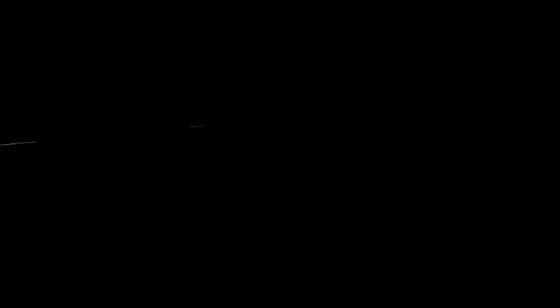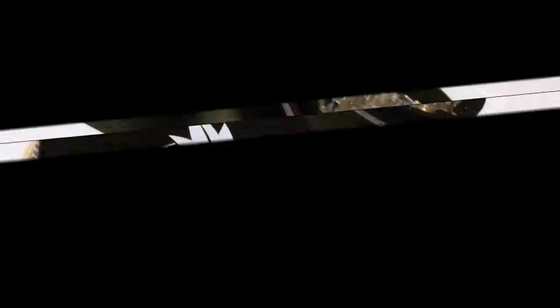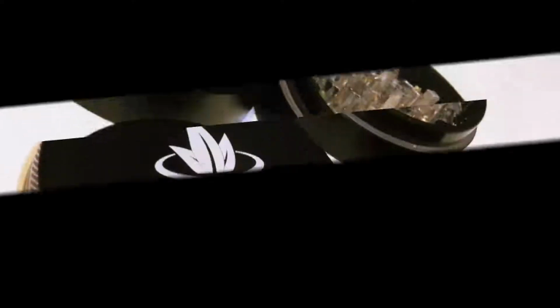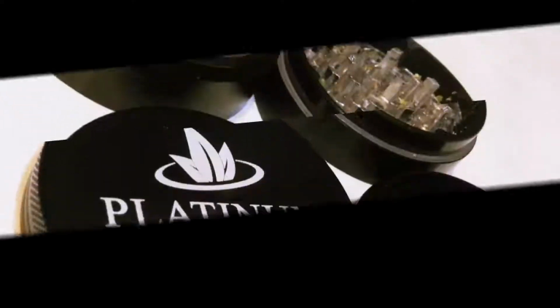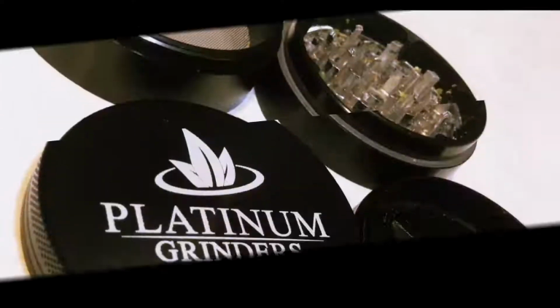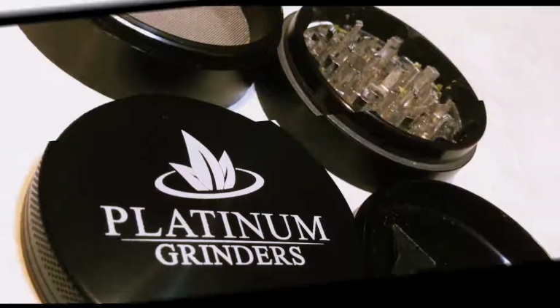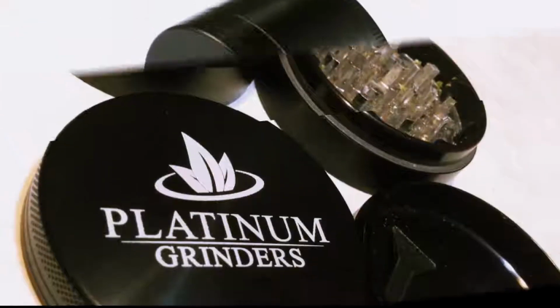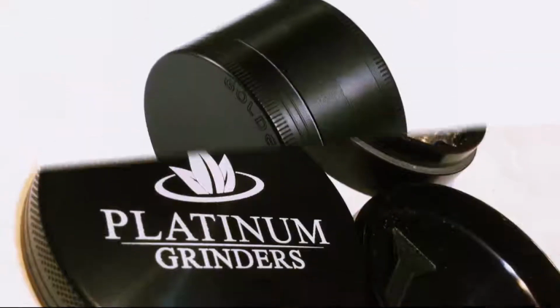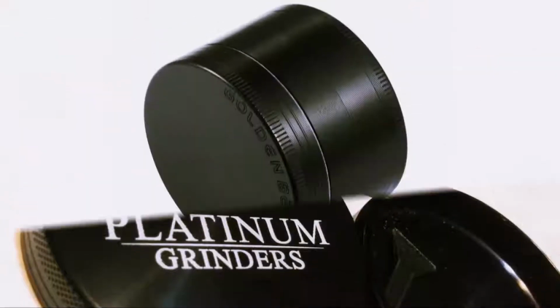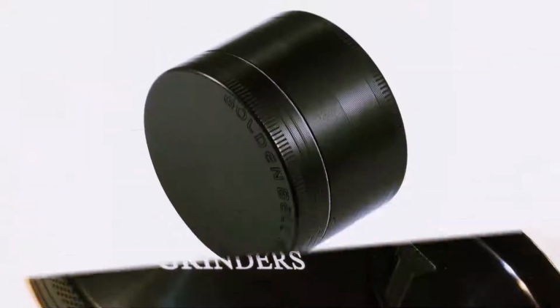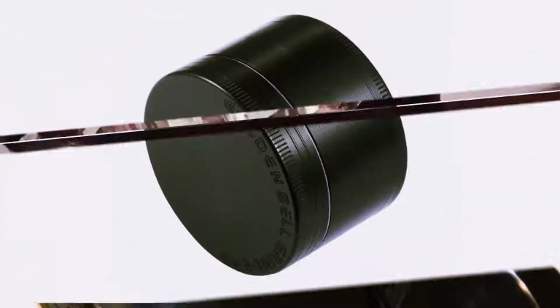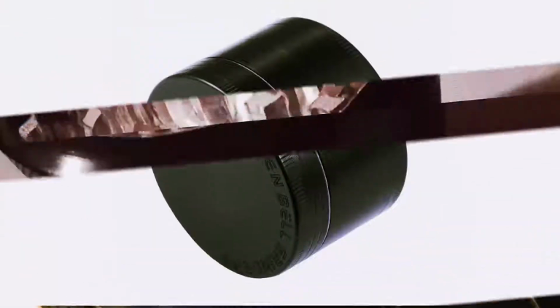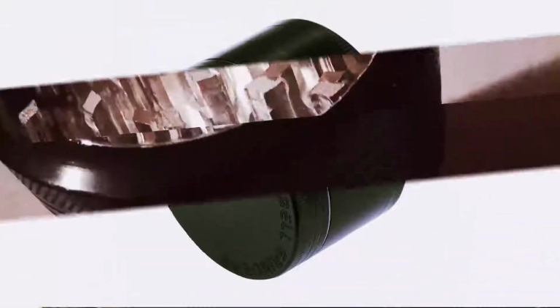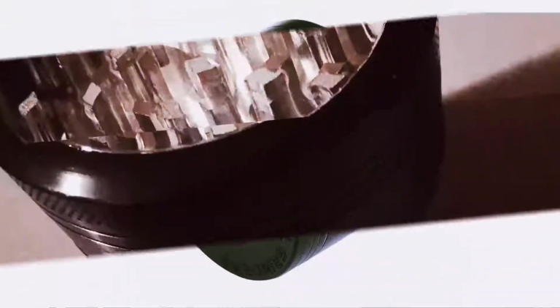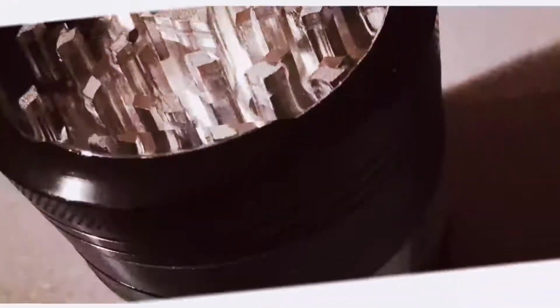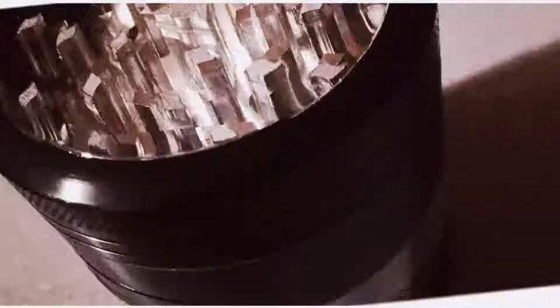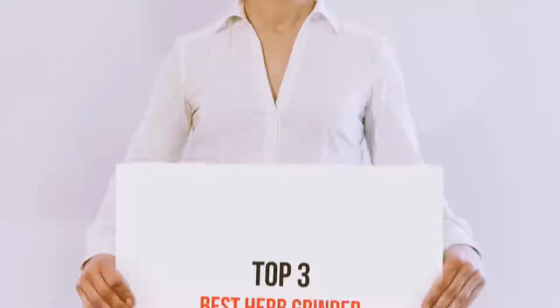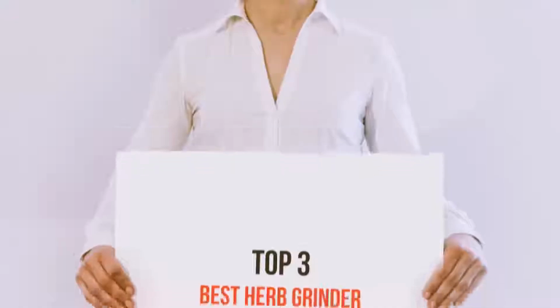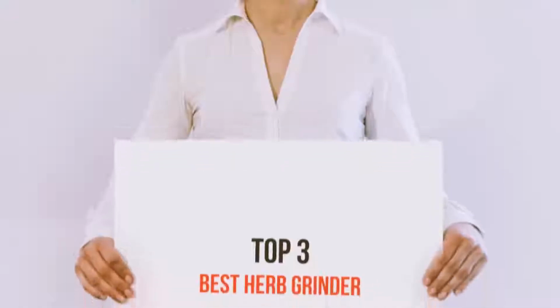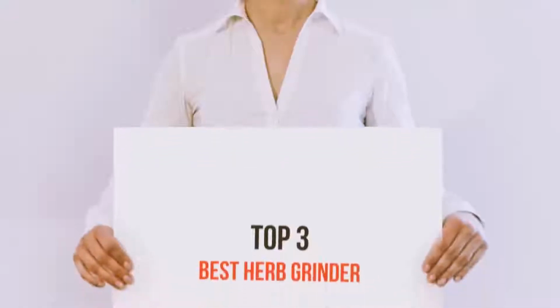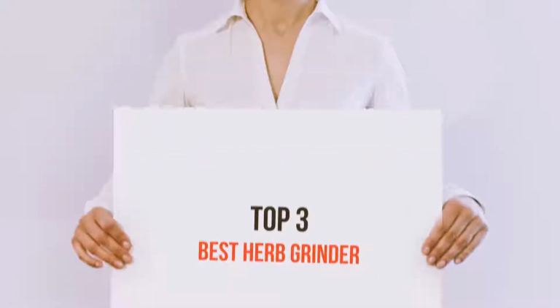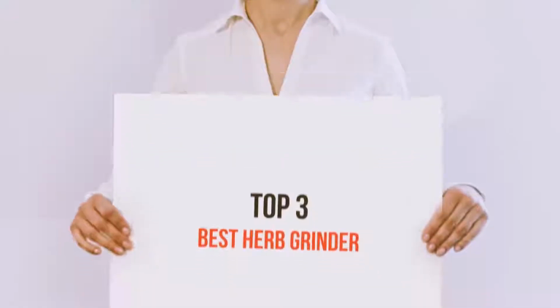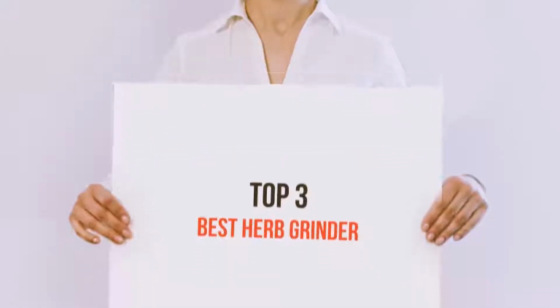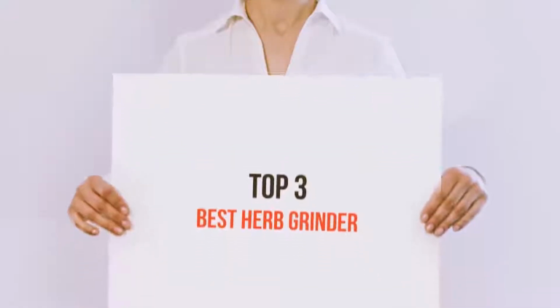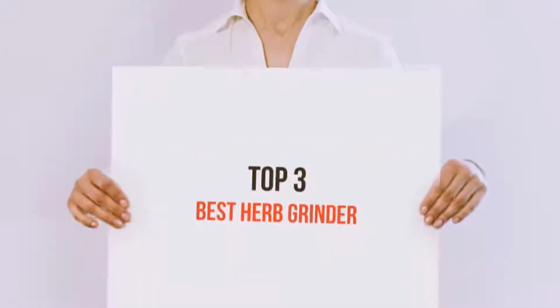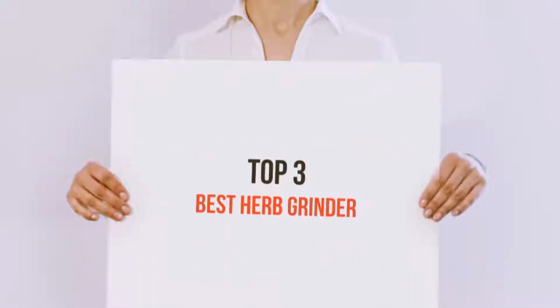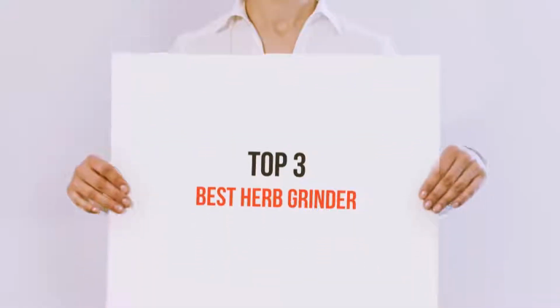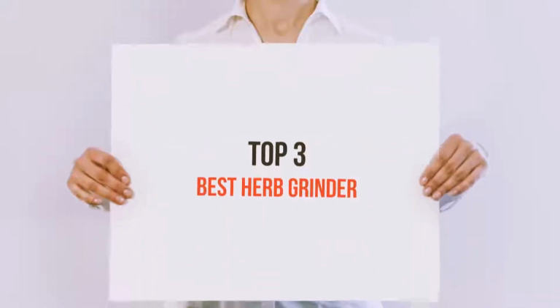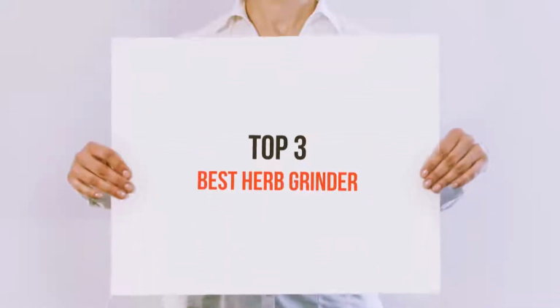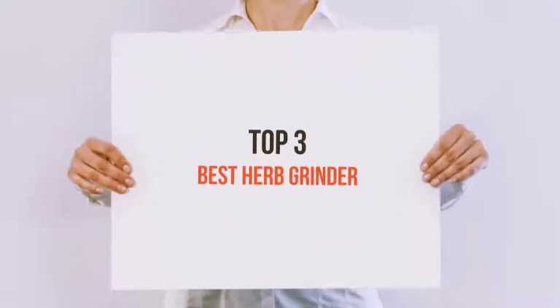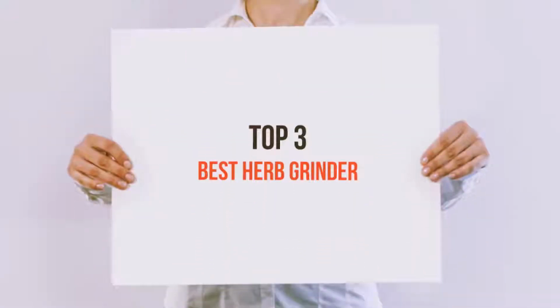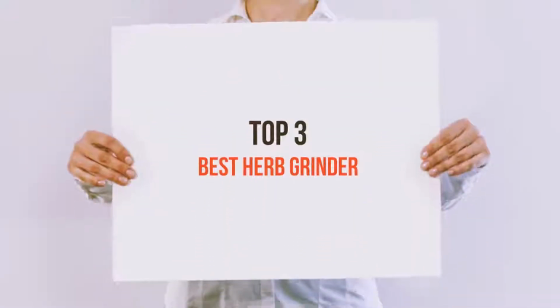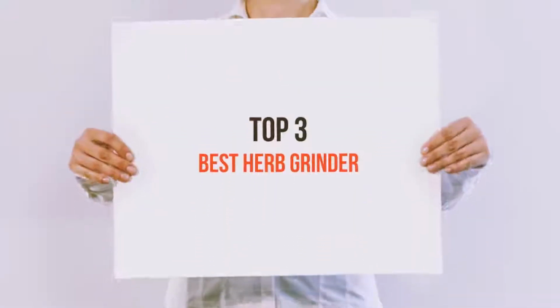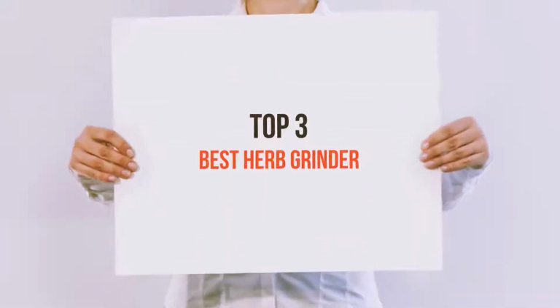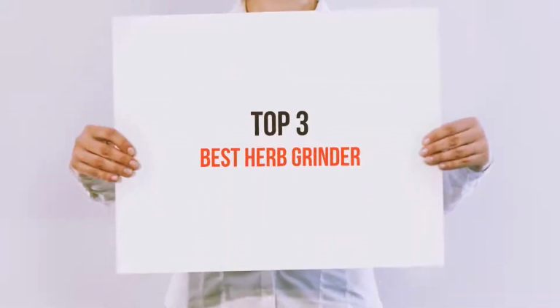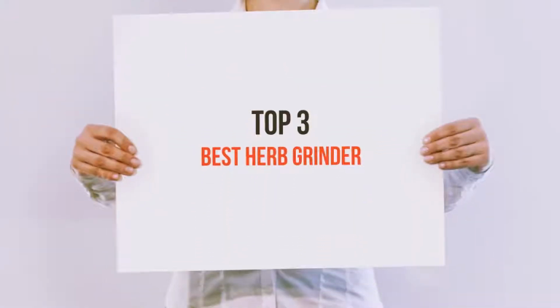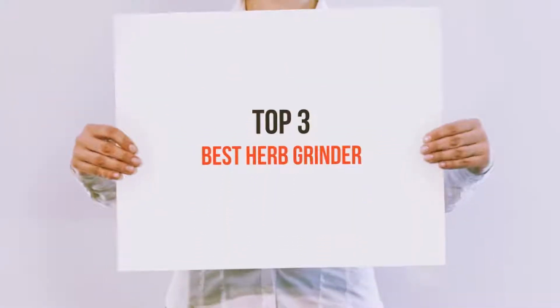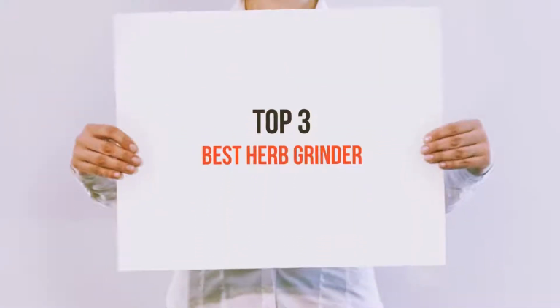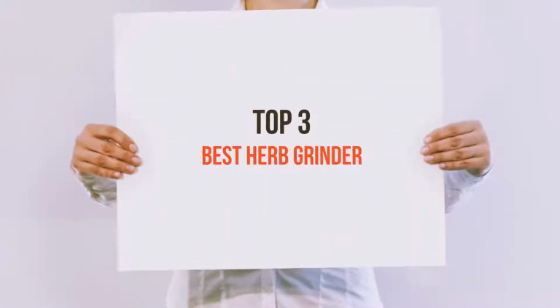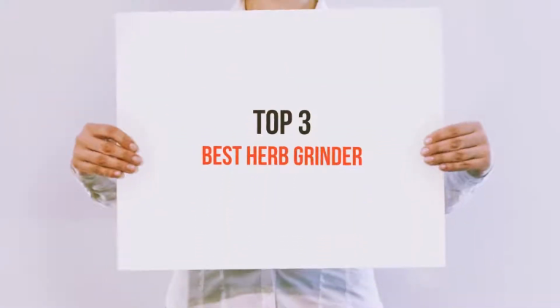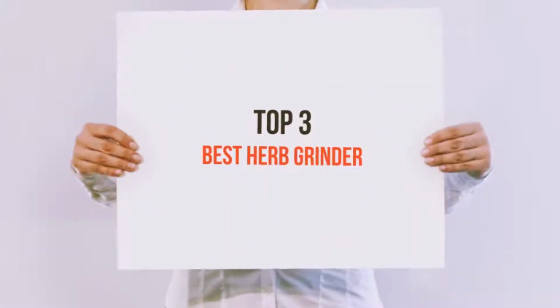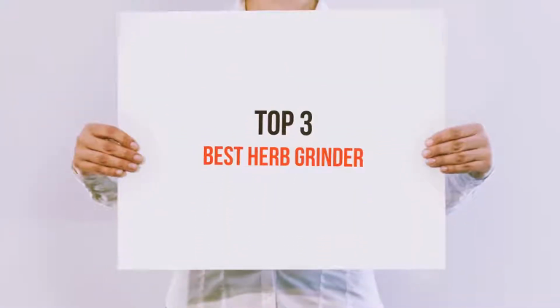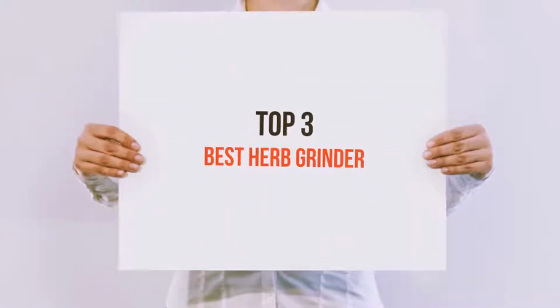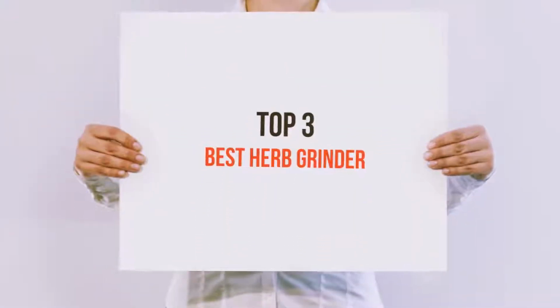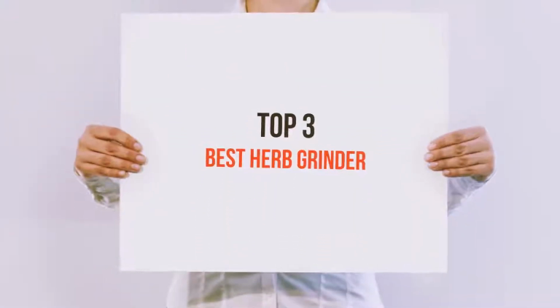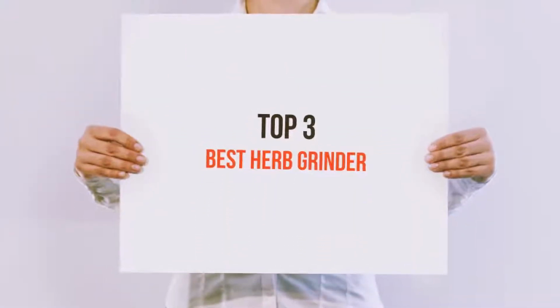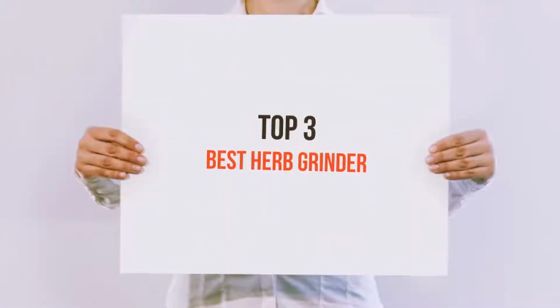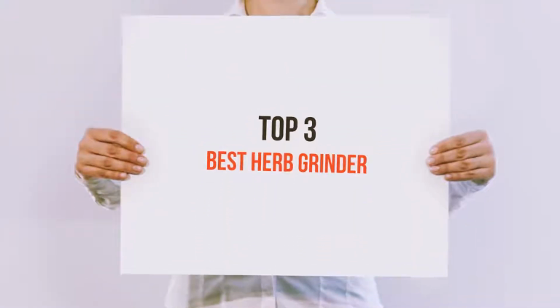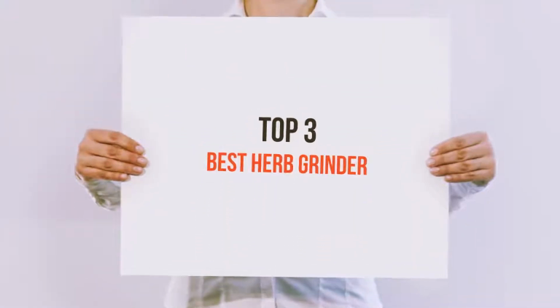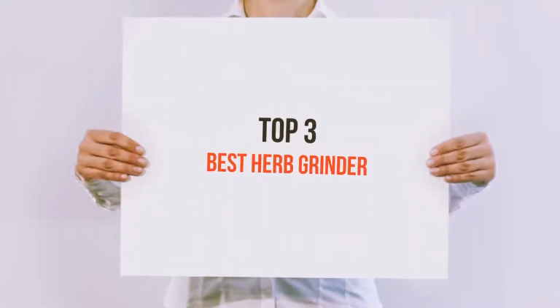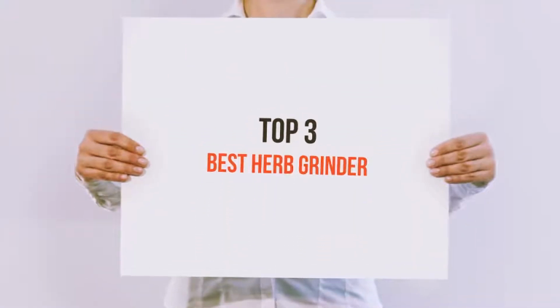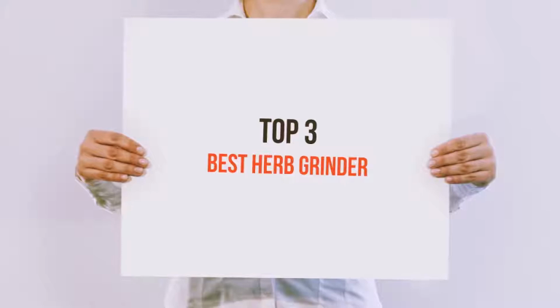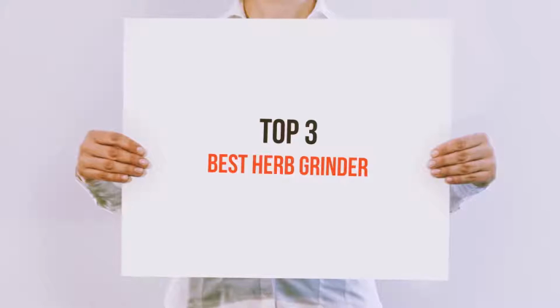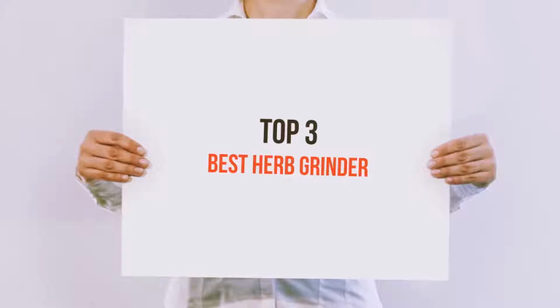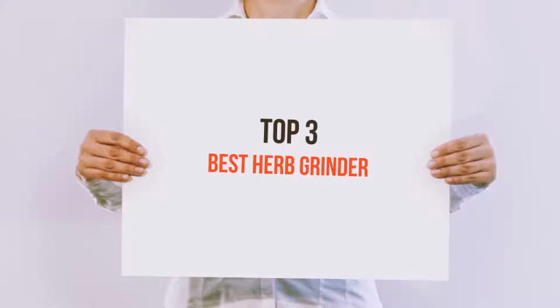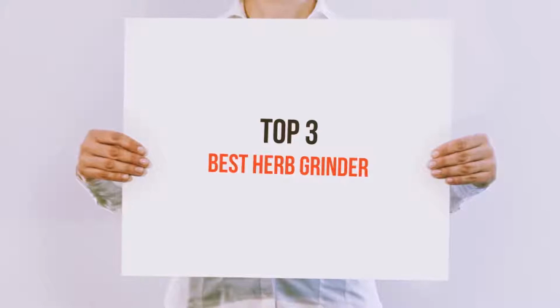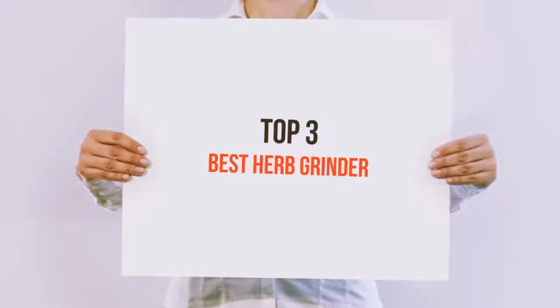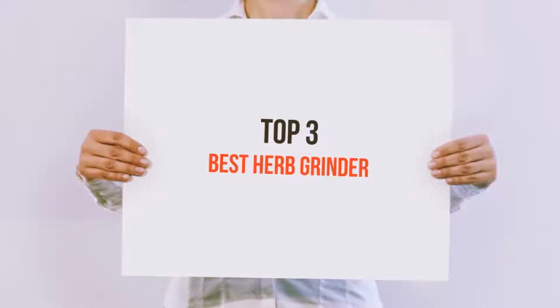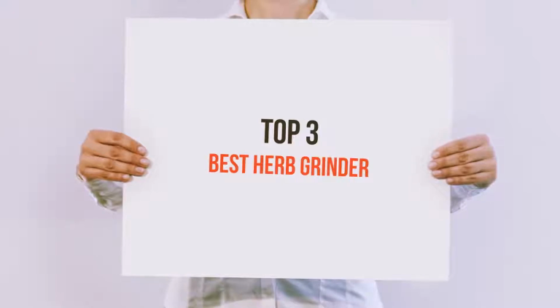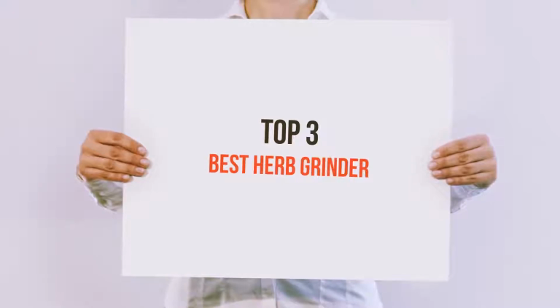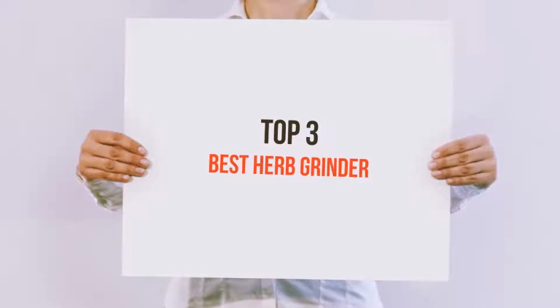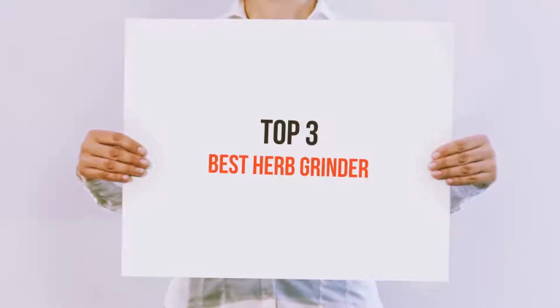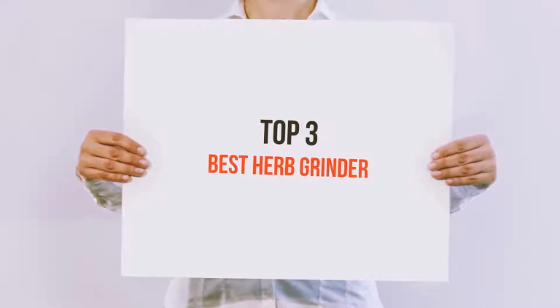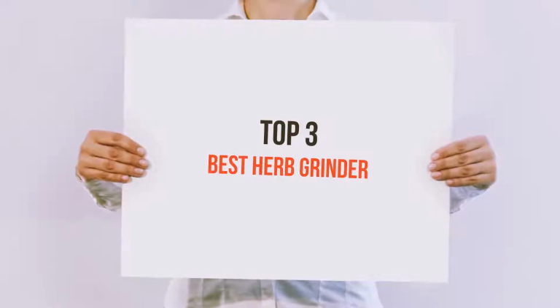Hello guys, welcome back to my channel. Today I'm gonna talk about the top 3 best herb grinders.